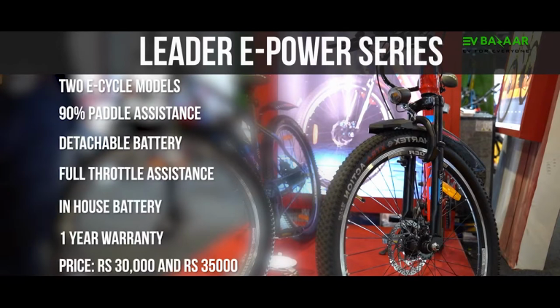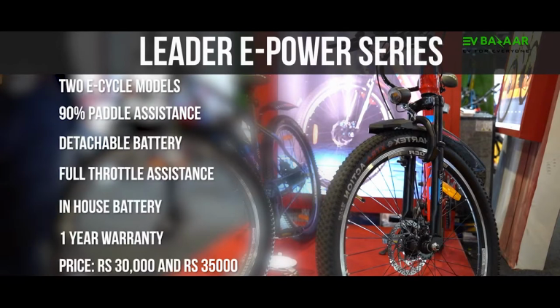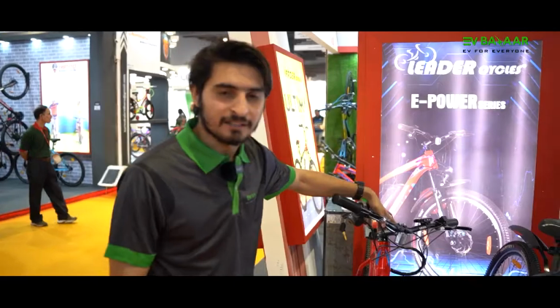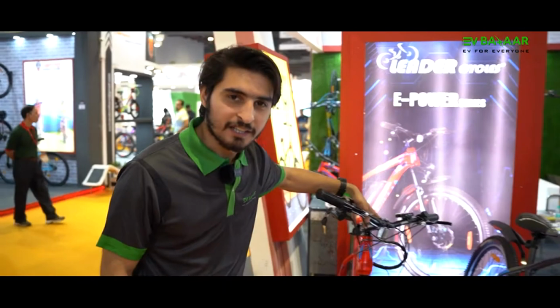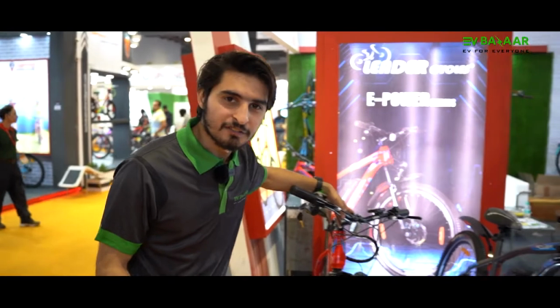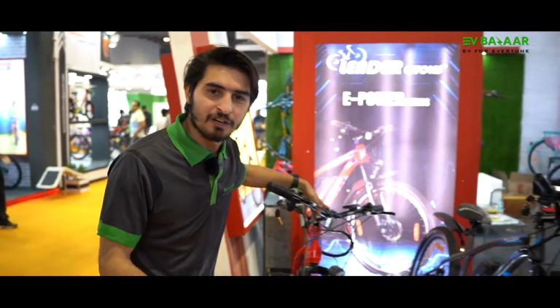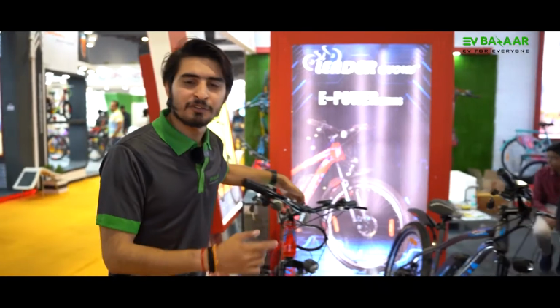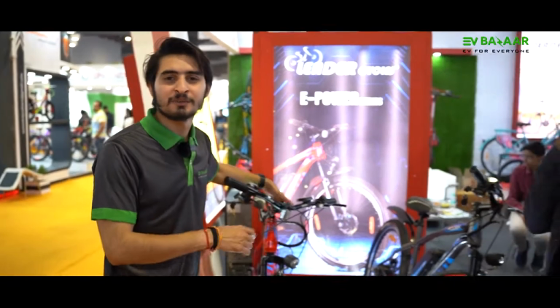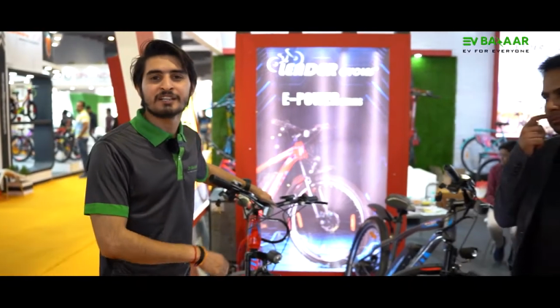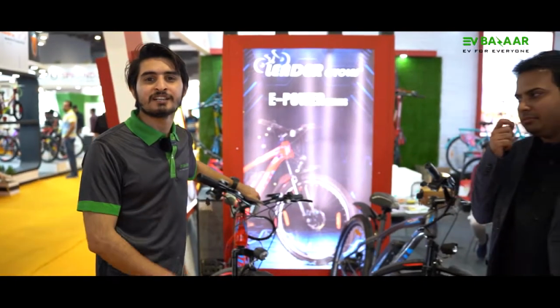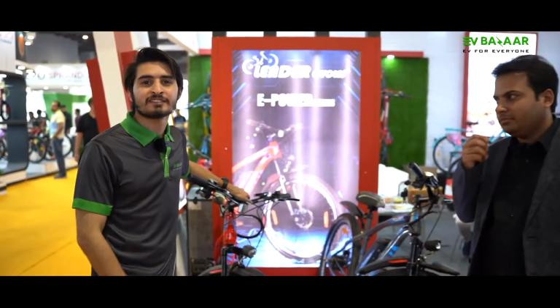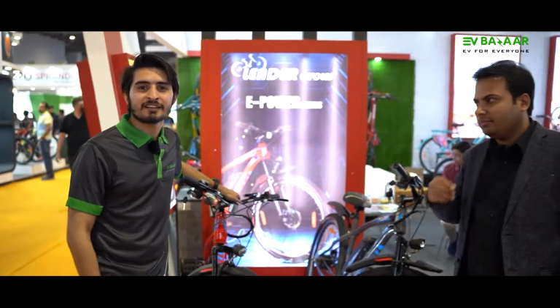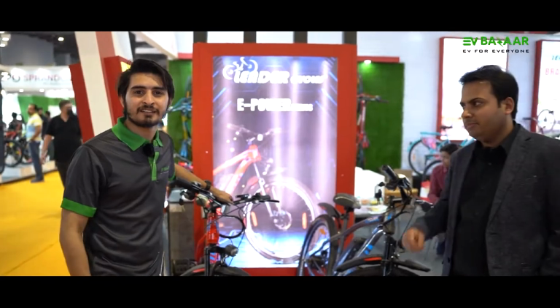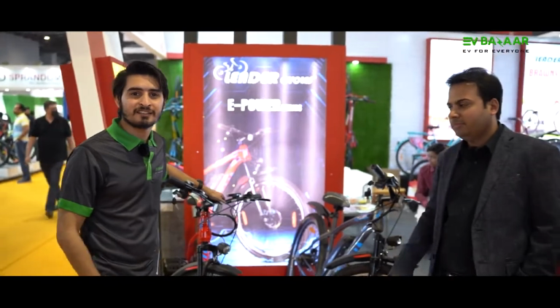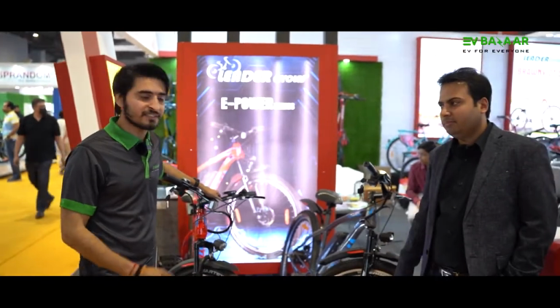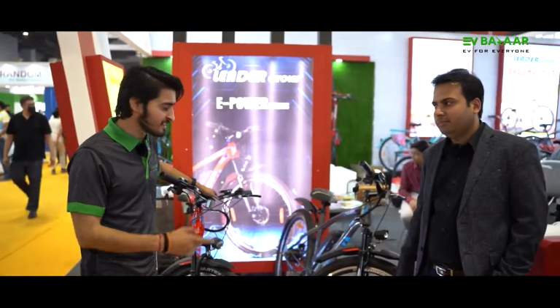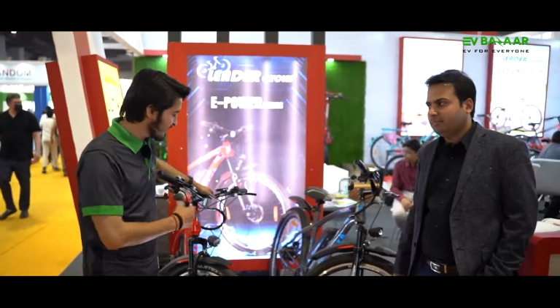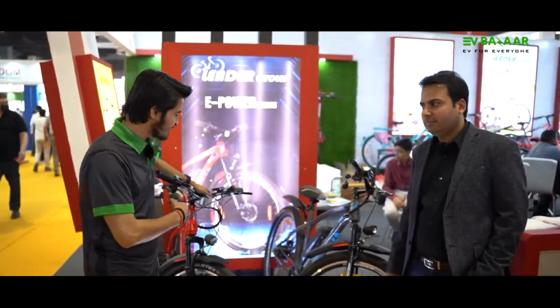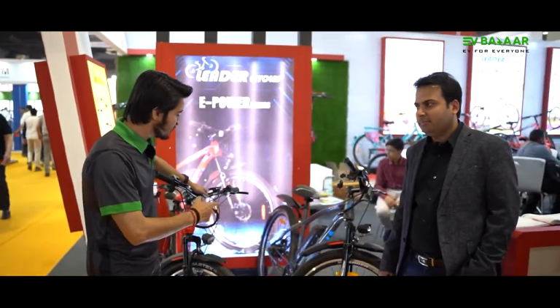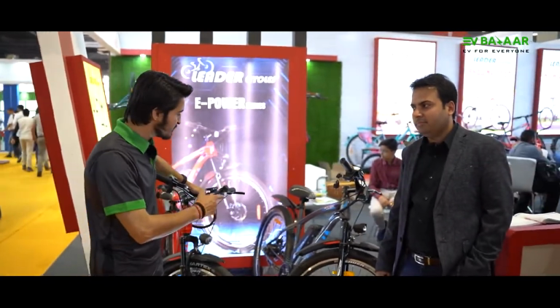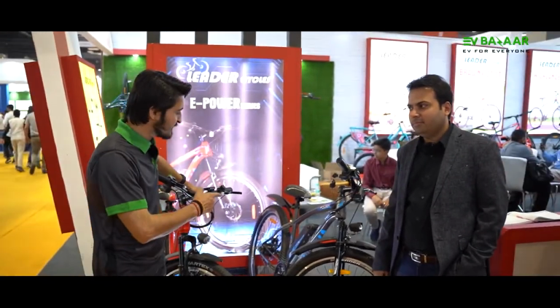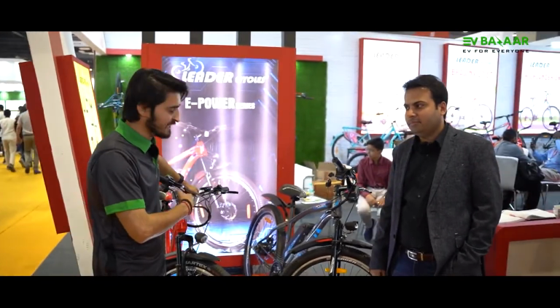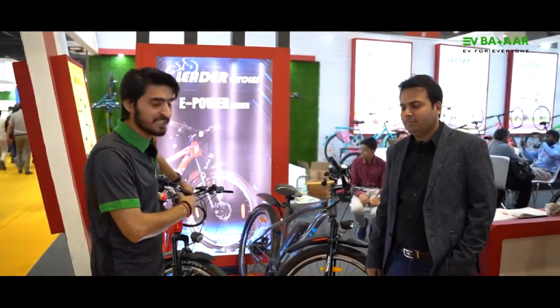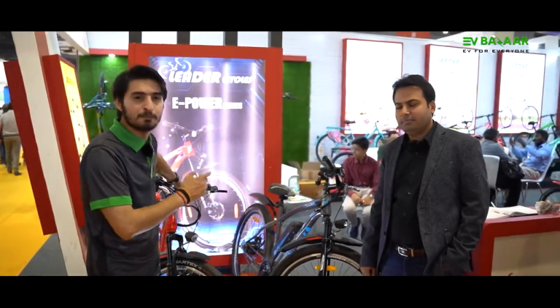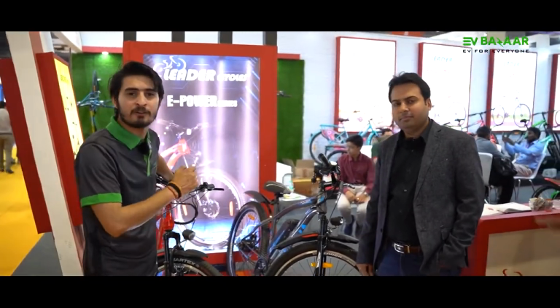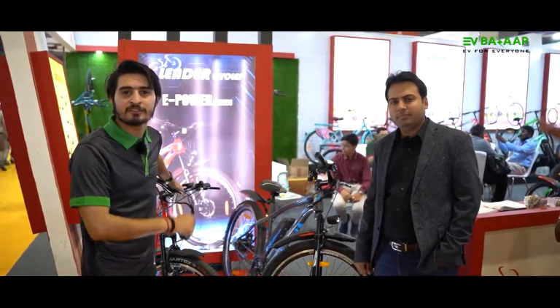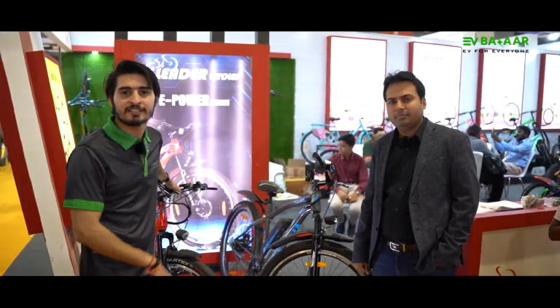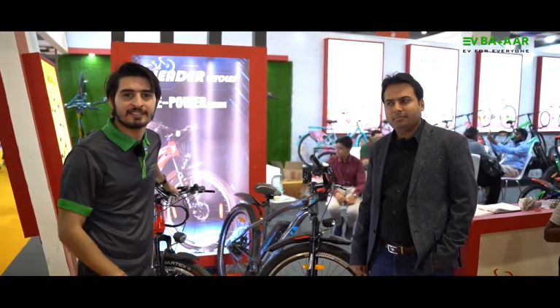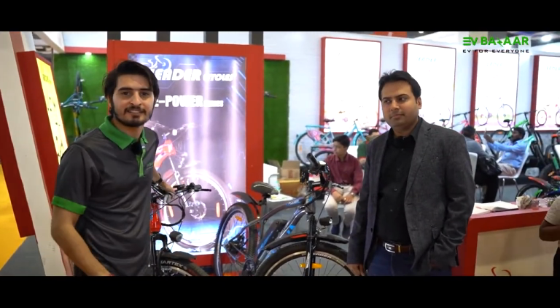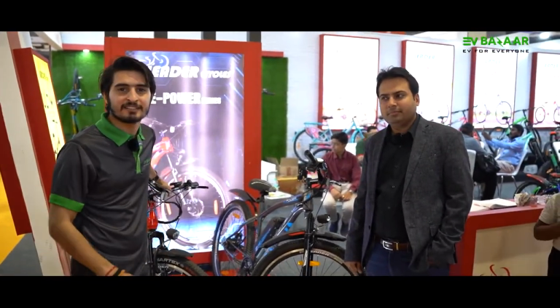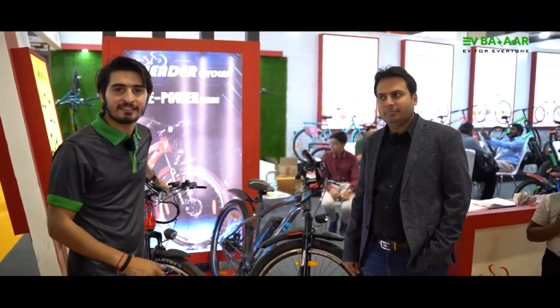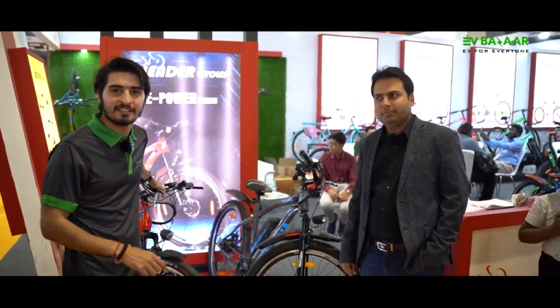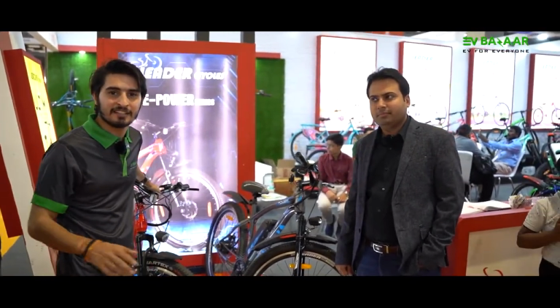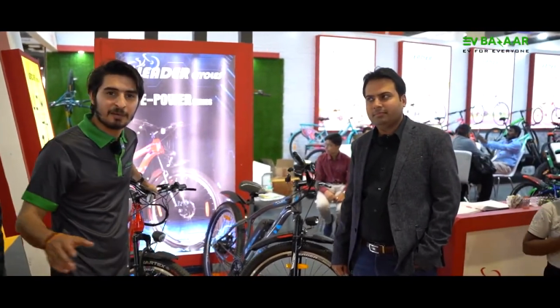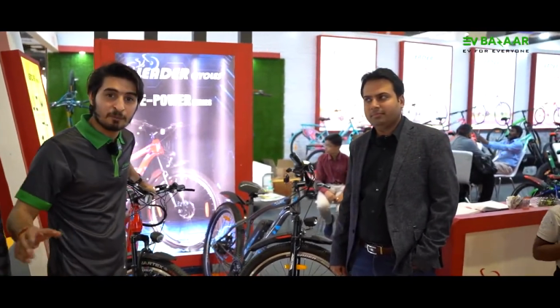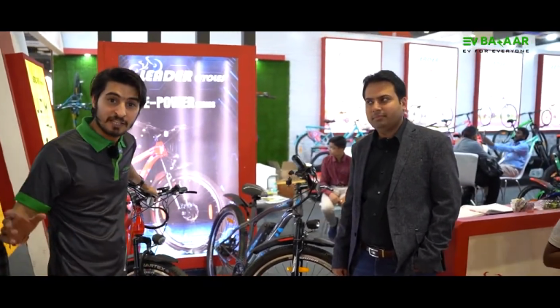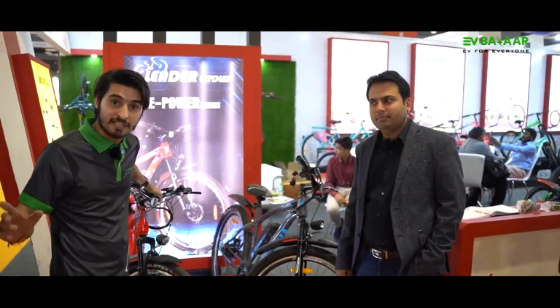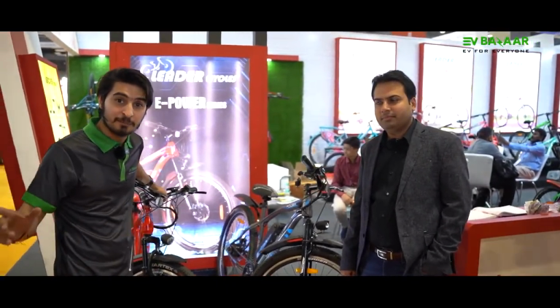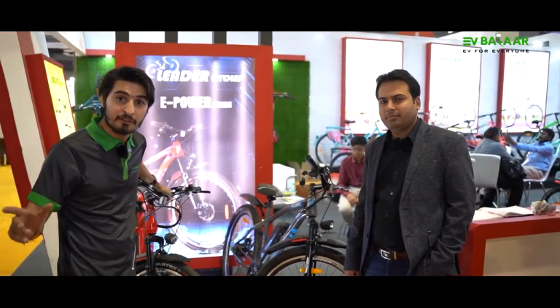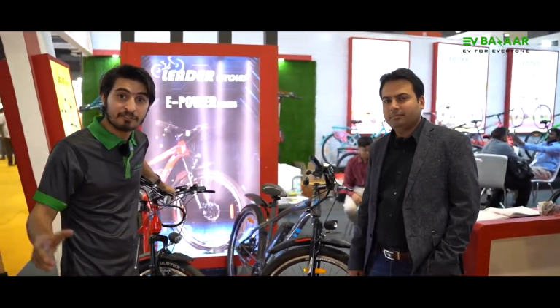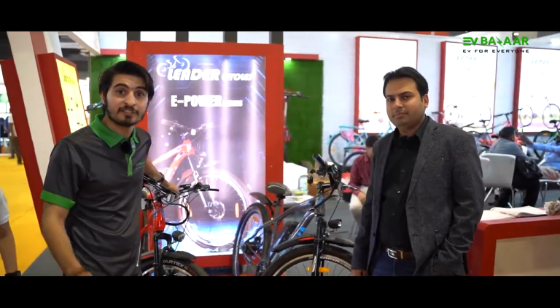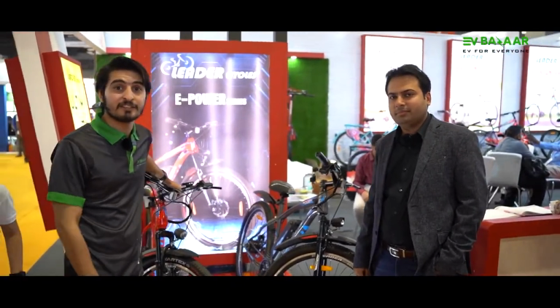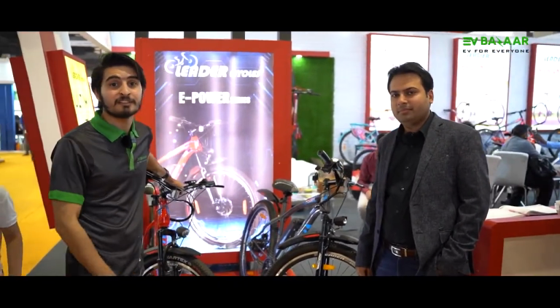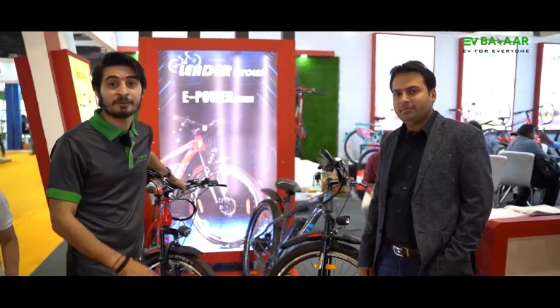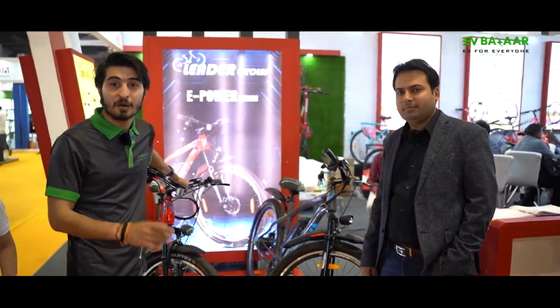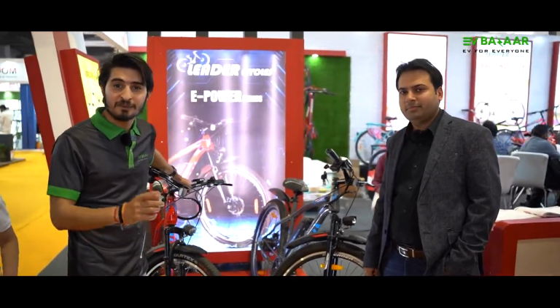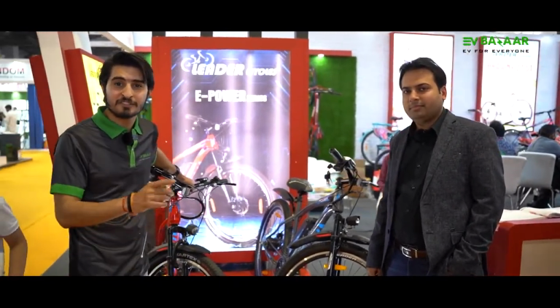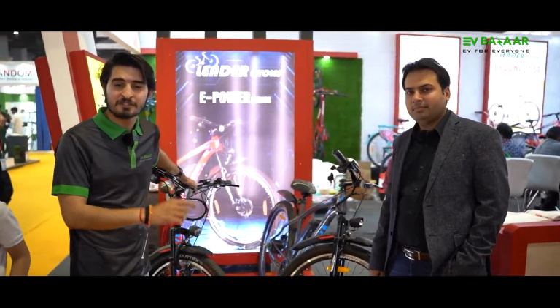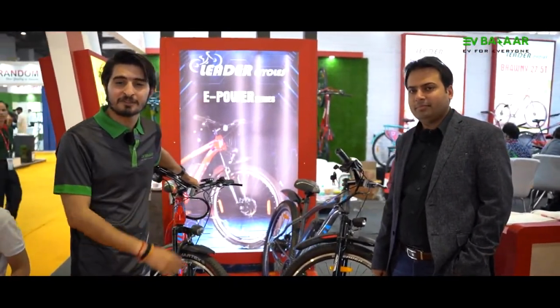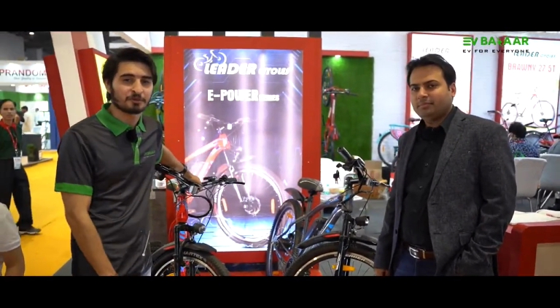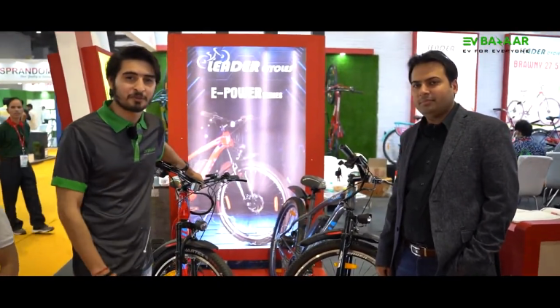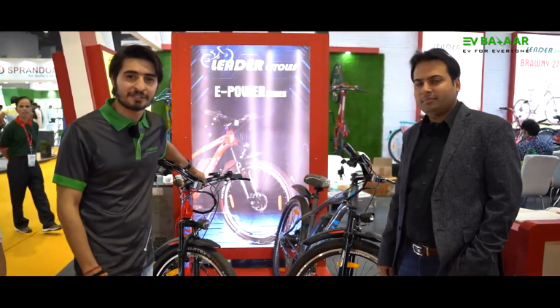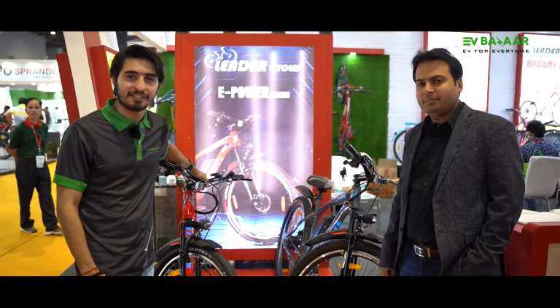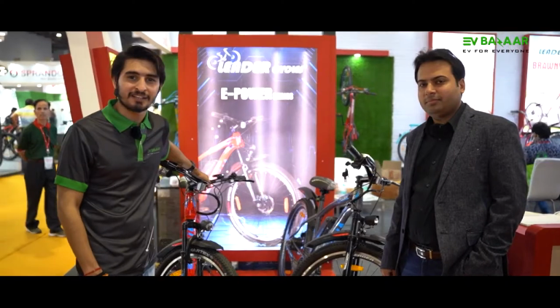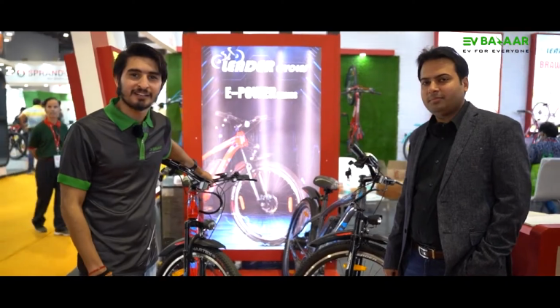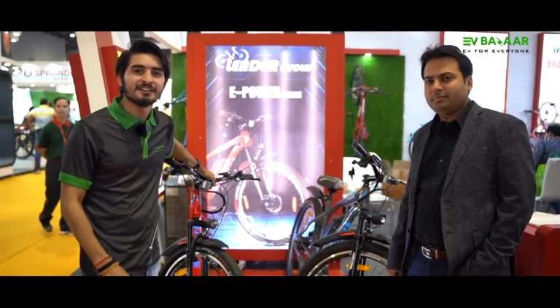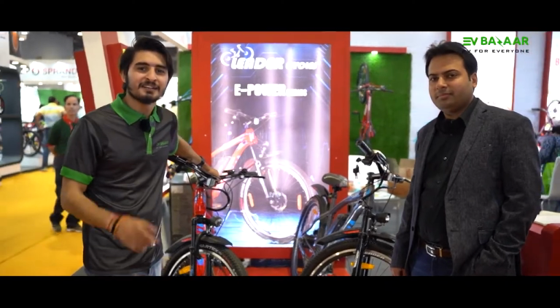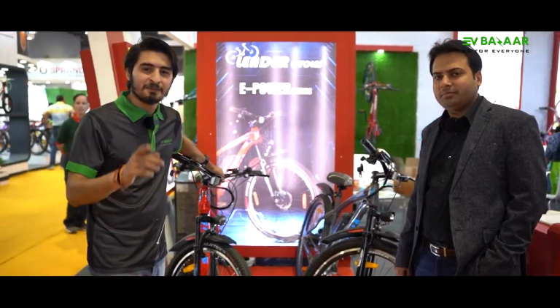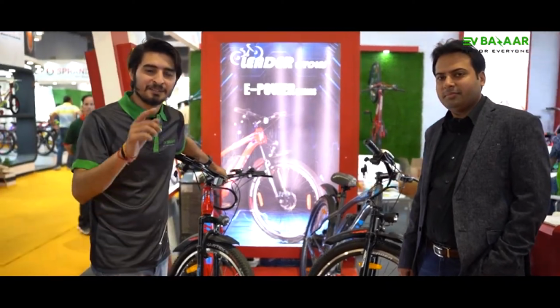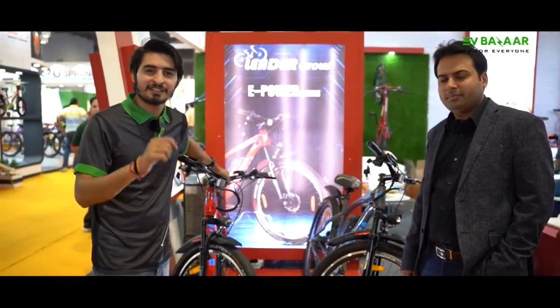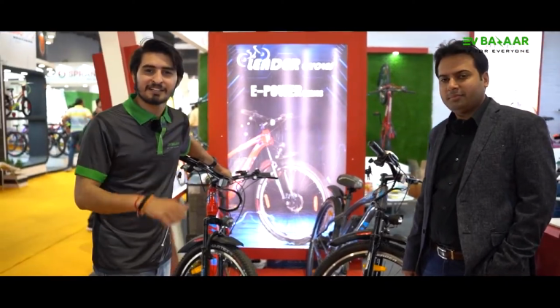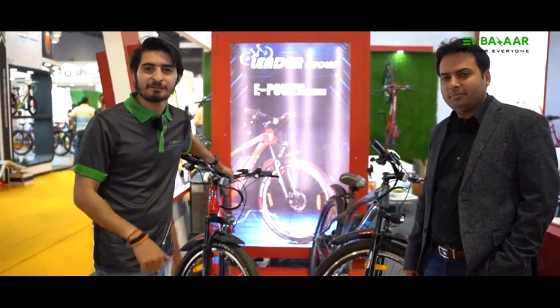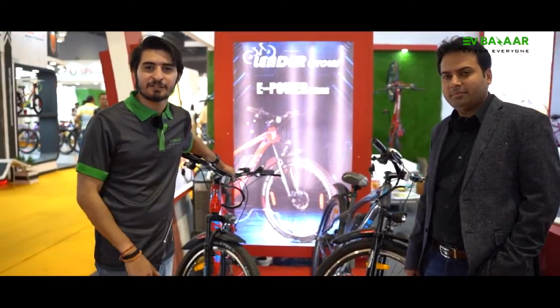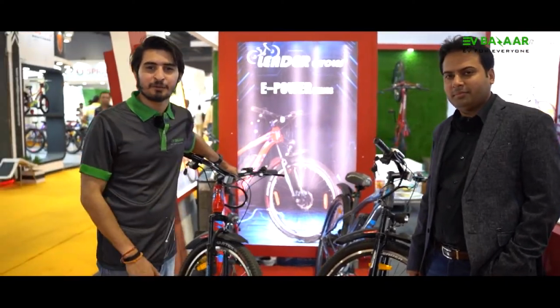That's all from Leader Cycles and their E-Power series. How did you feel about the E-Power series? Please tell us in the comment section. We'll see you in the next video.